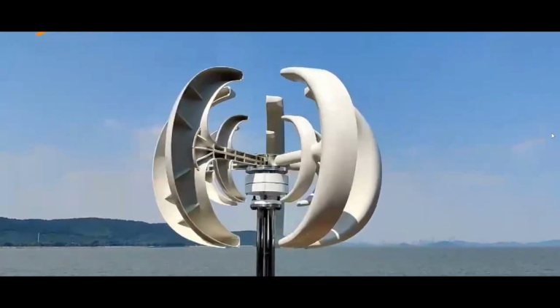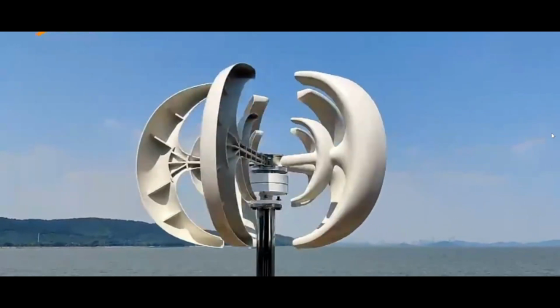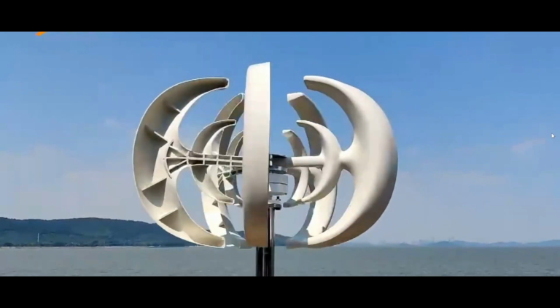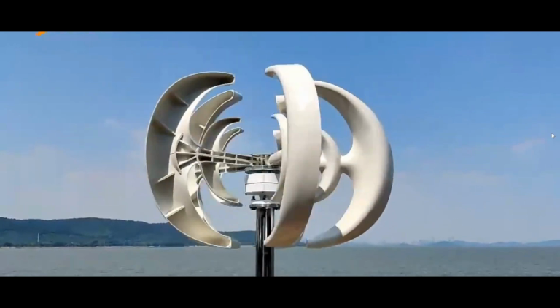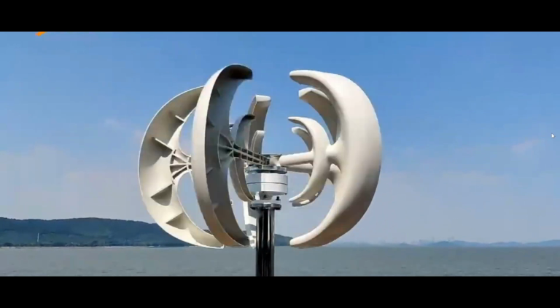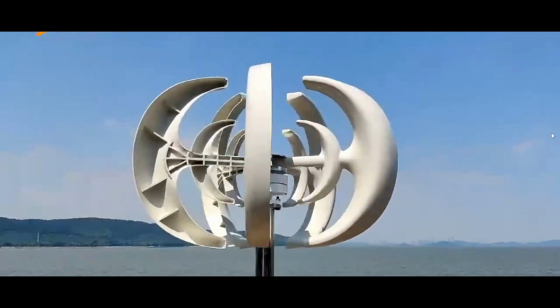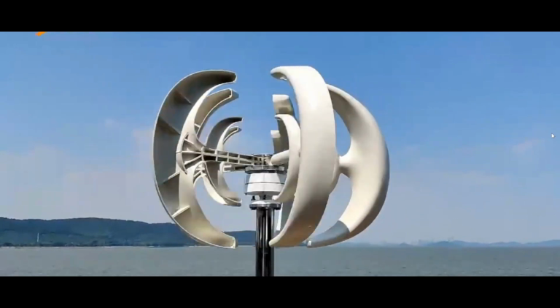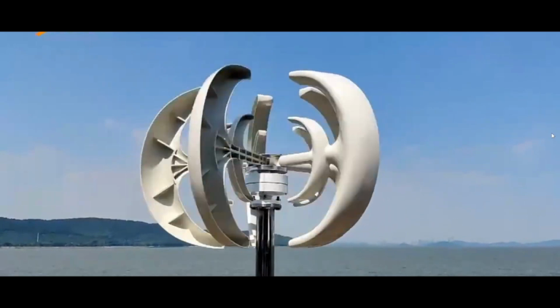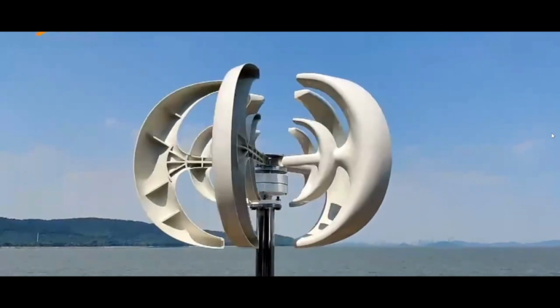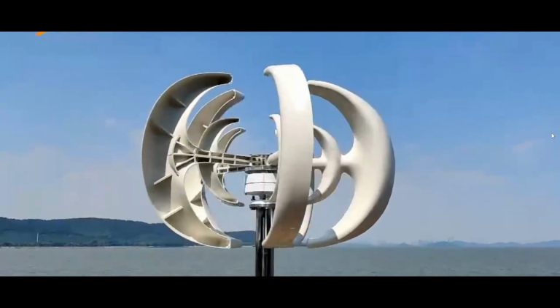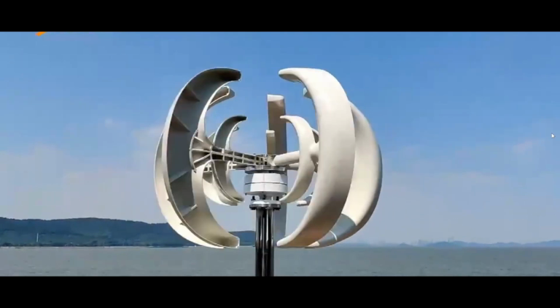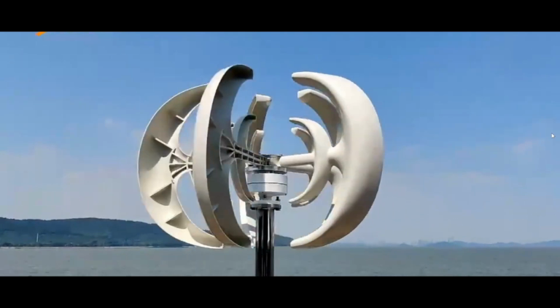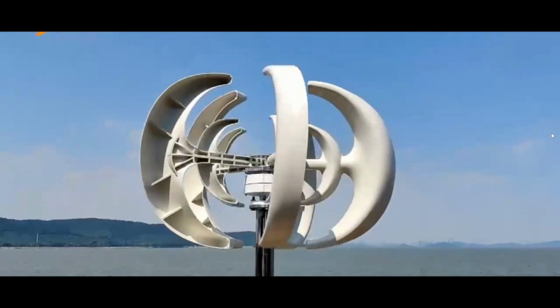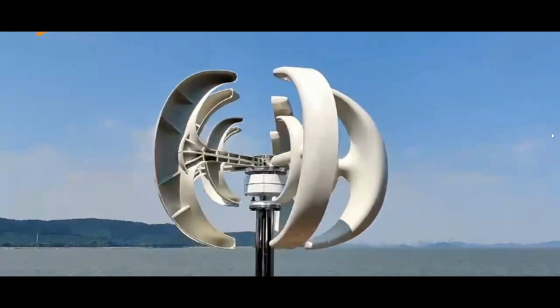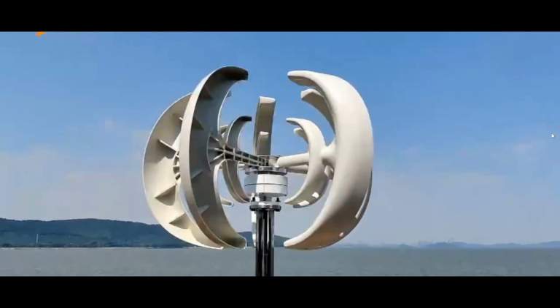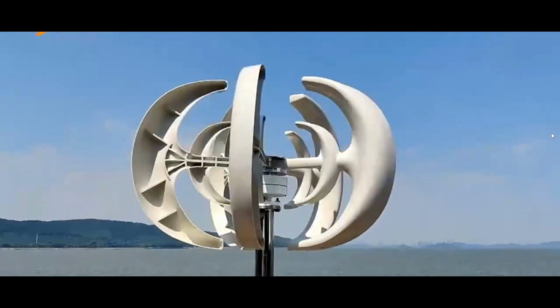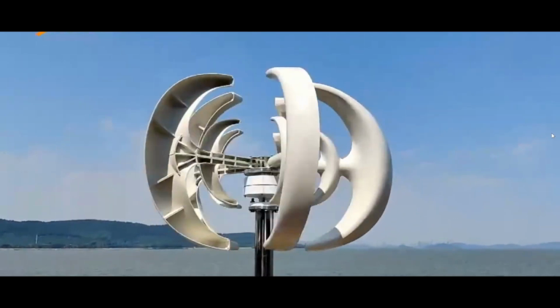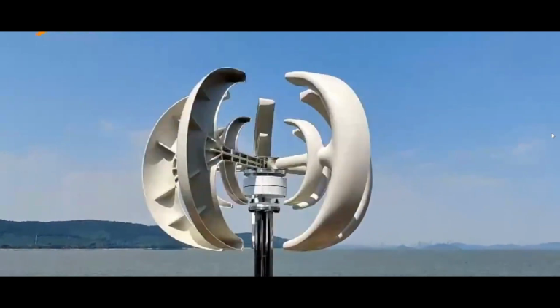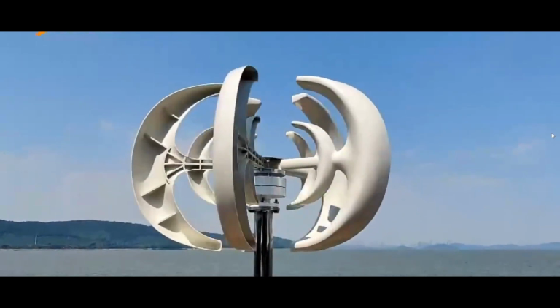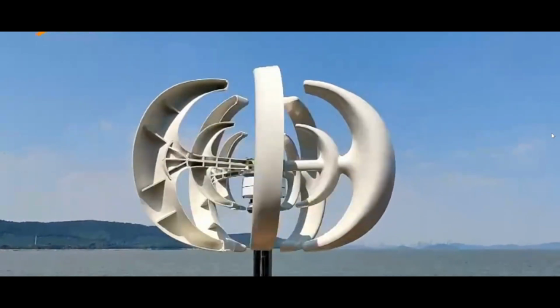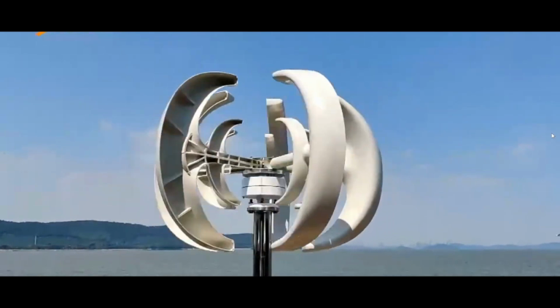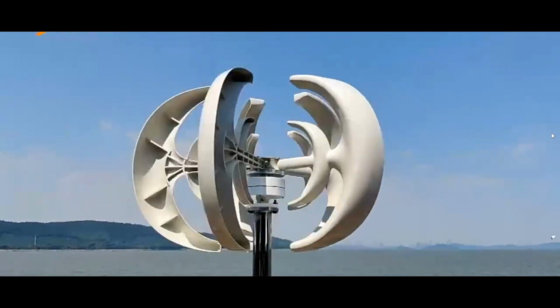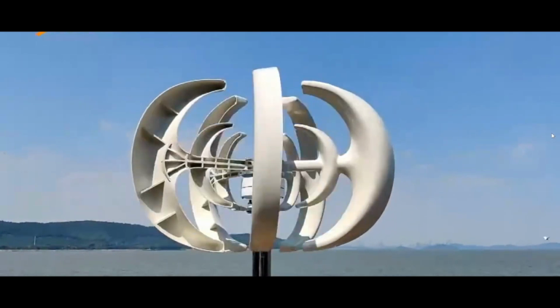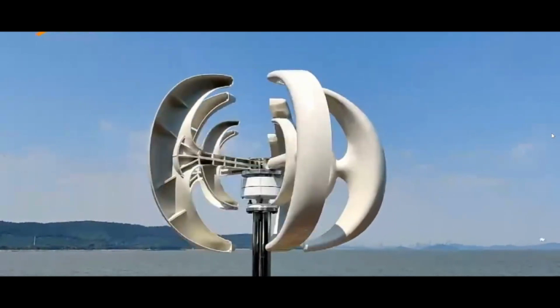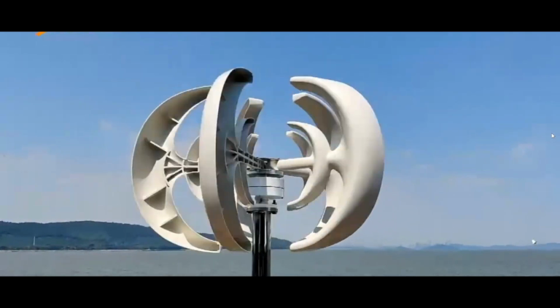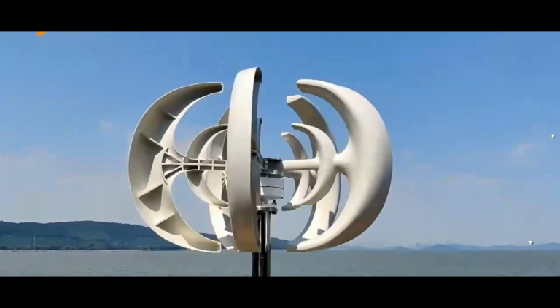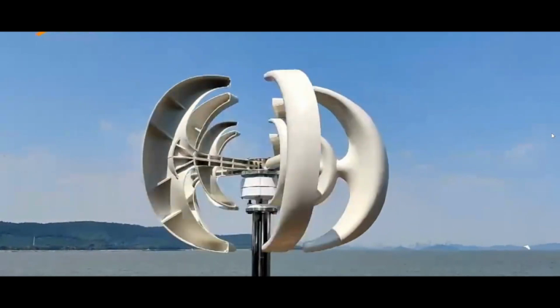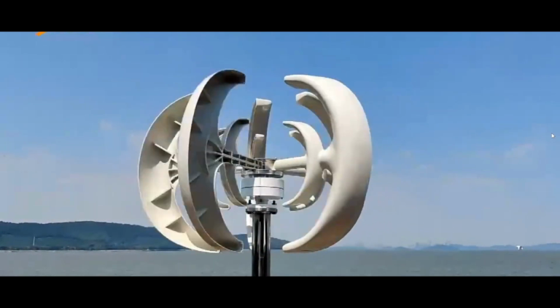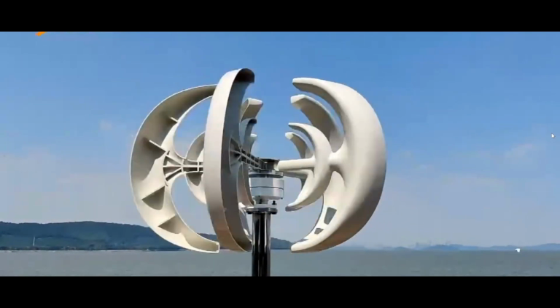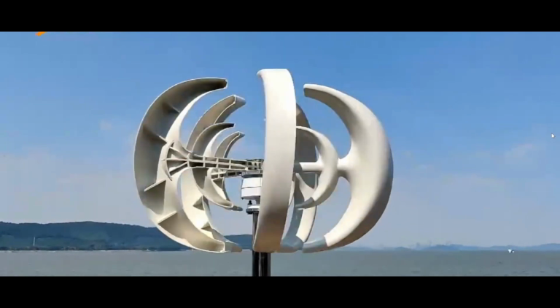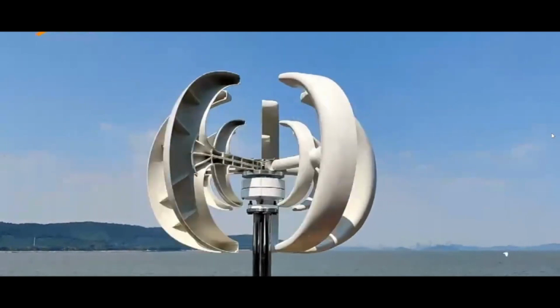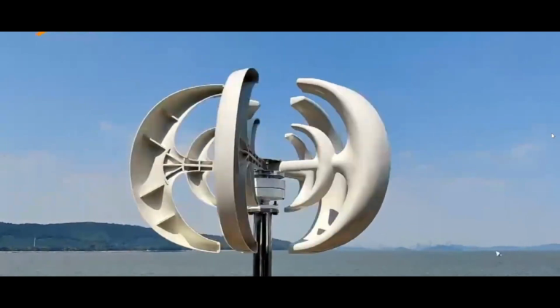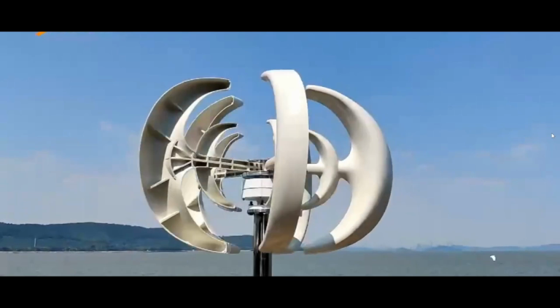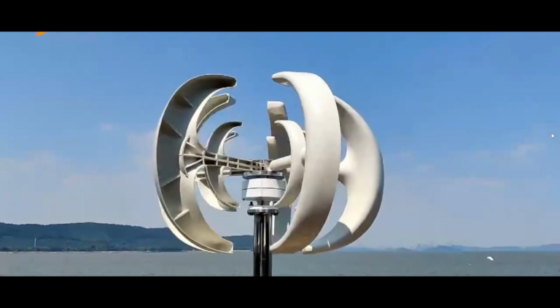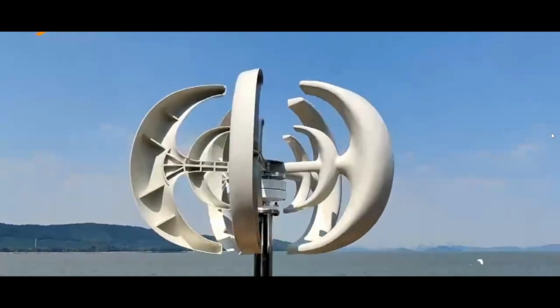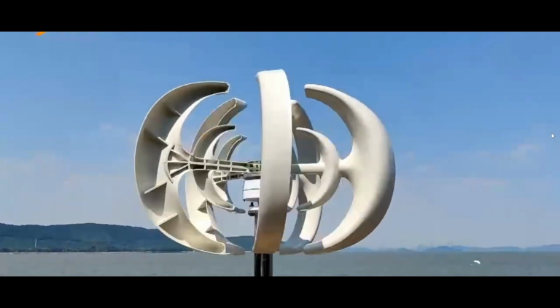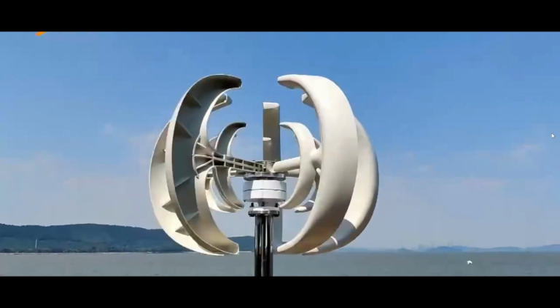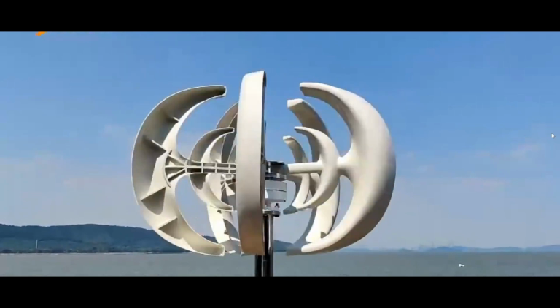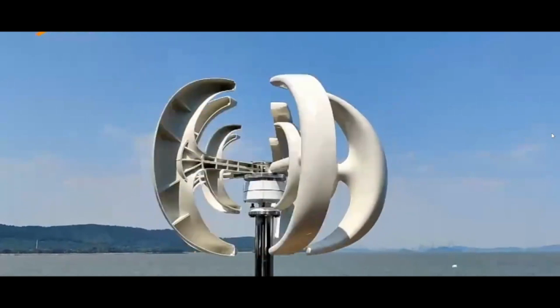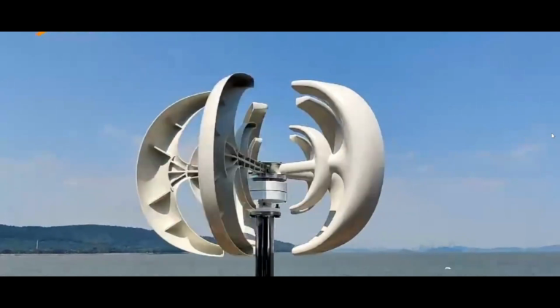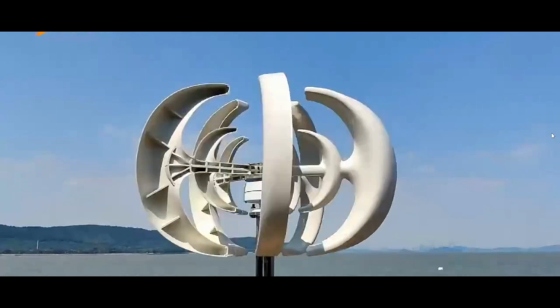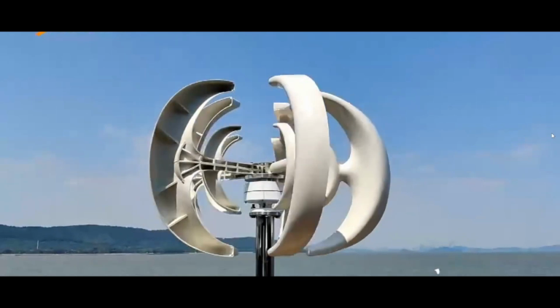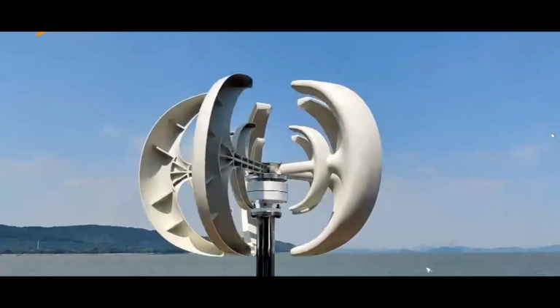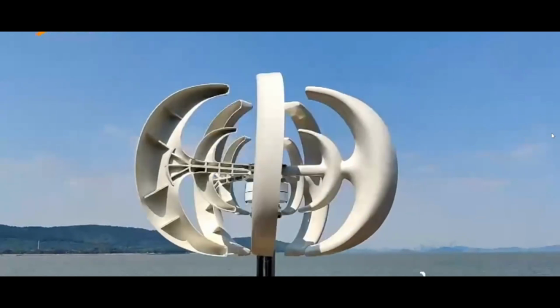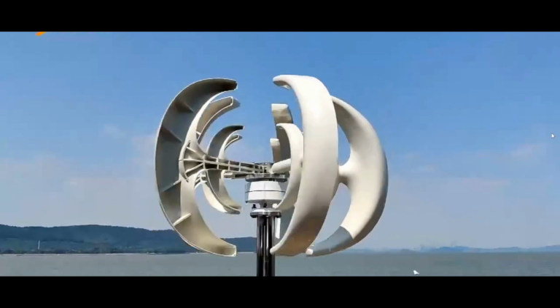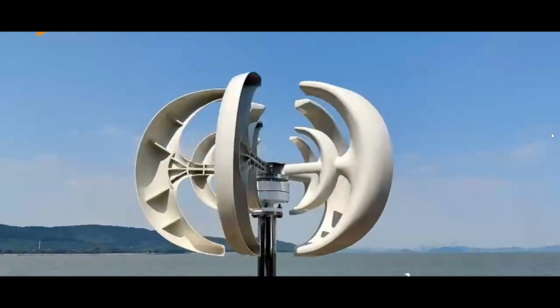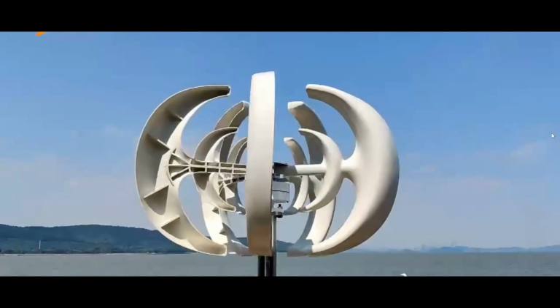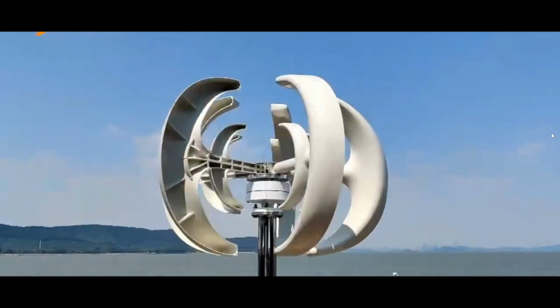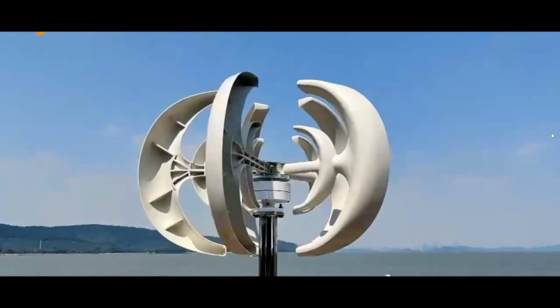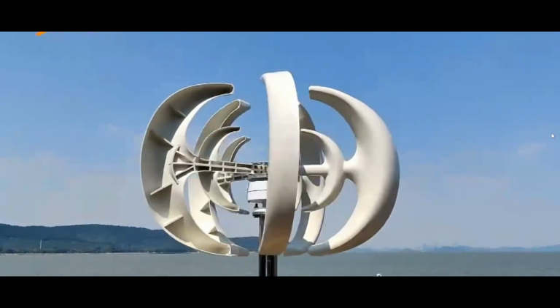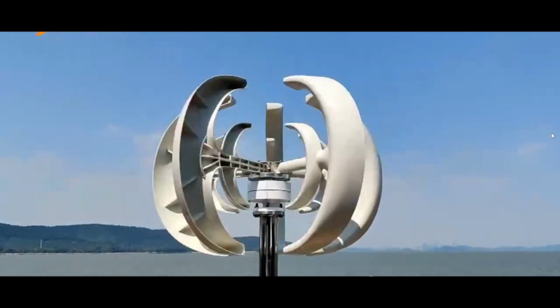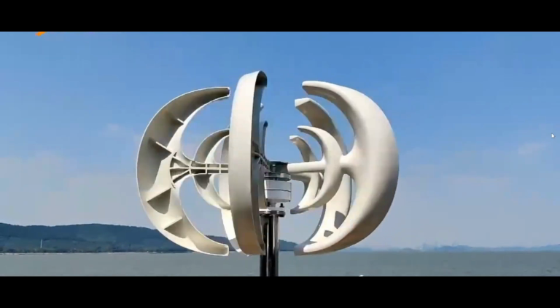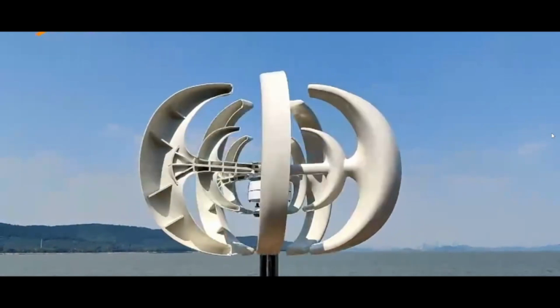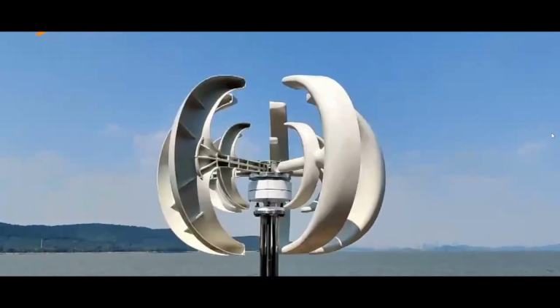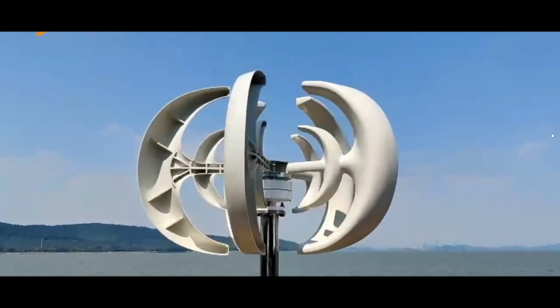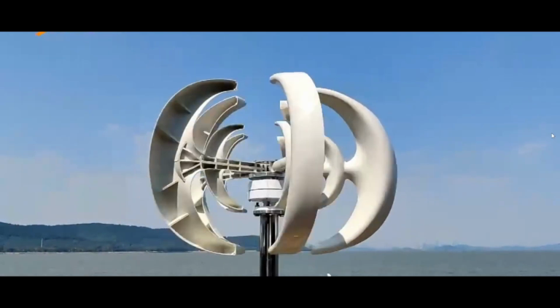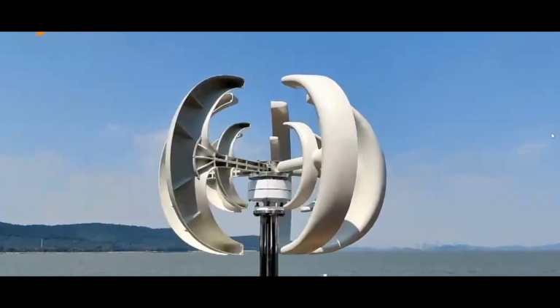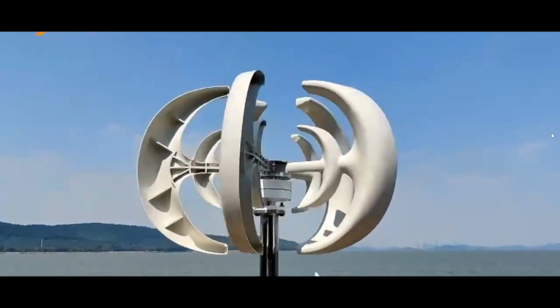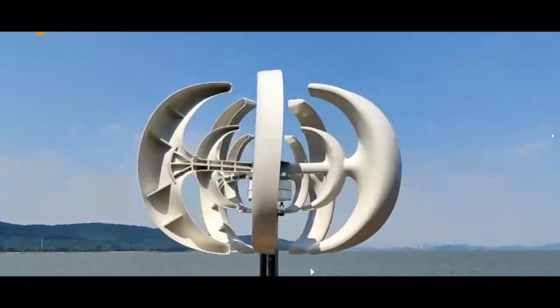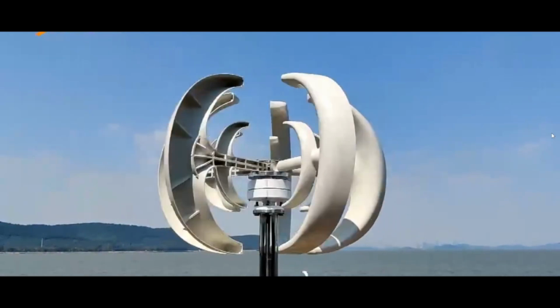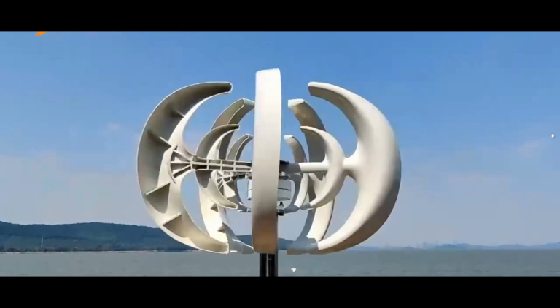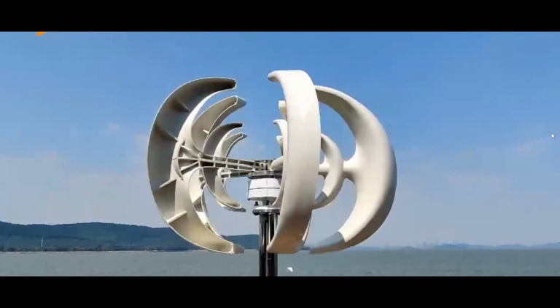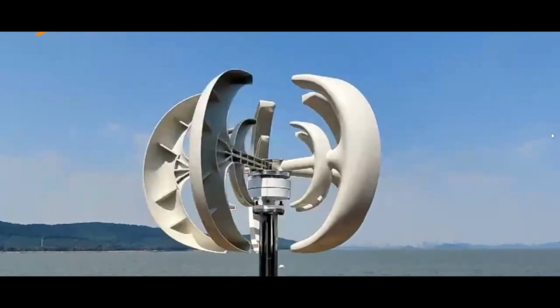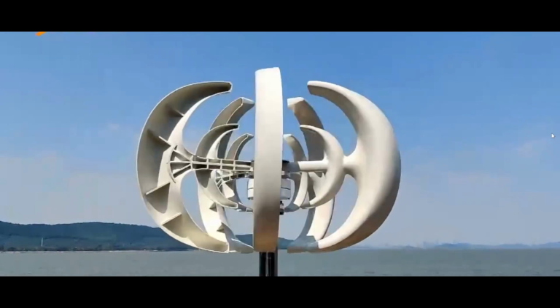Whether you're powering LED streetlights, marine equipment, or home energy needs, this wind turbine offers a sustainable and practical energy solution.